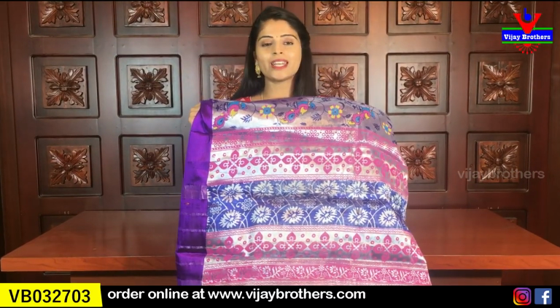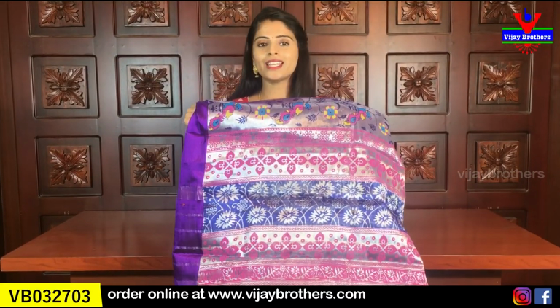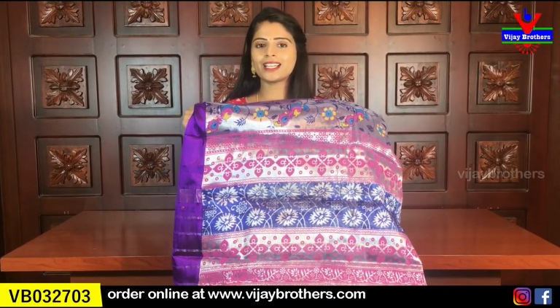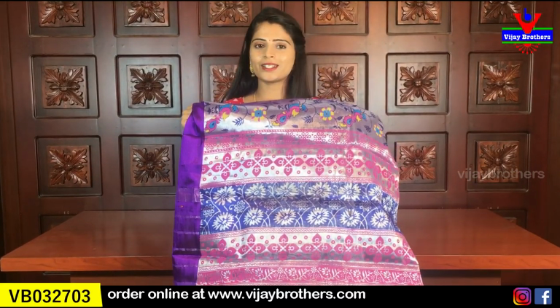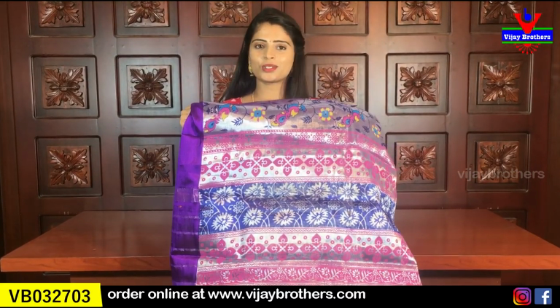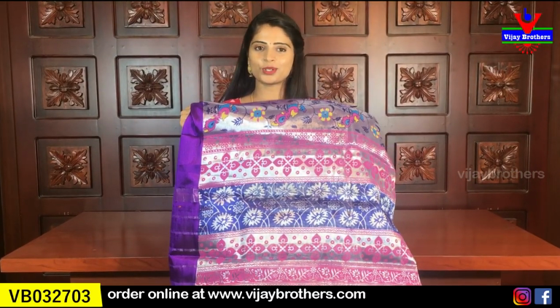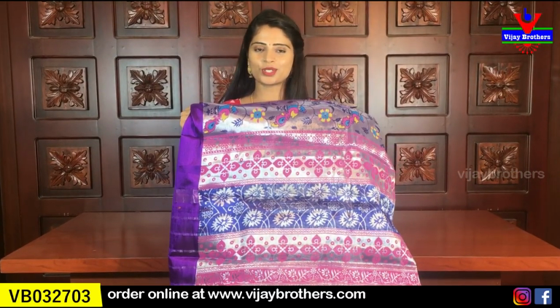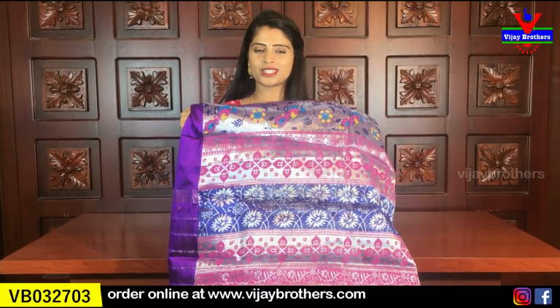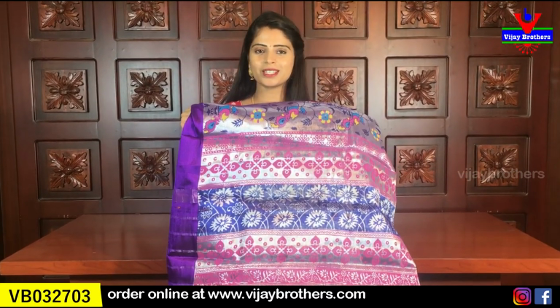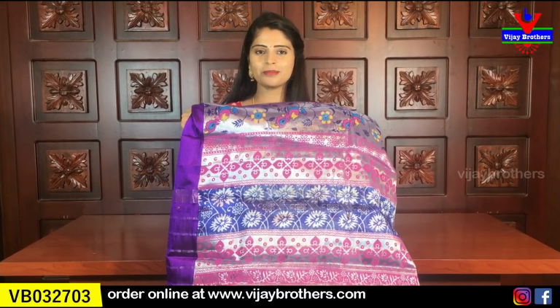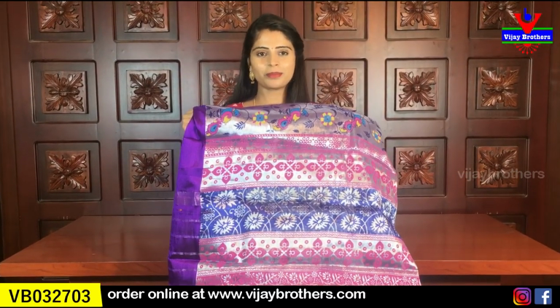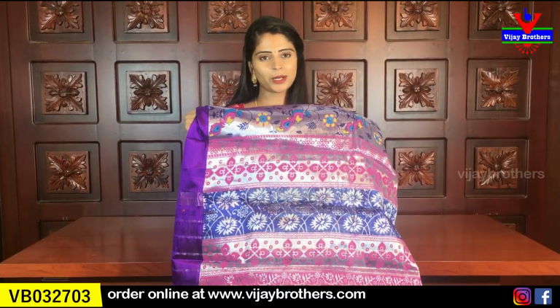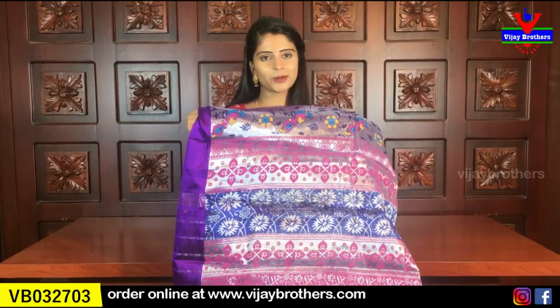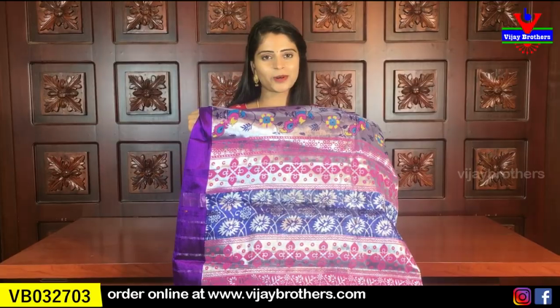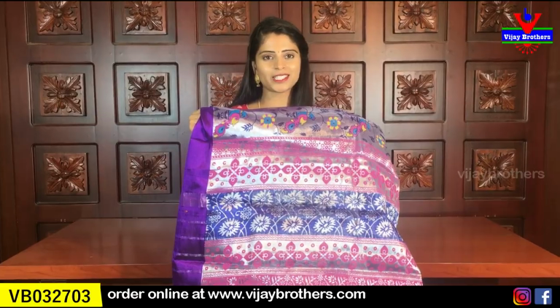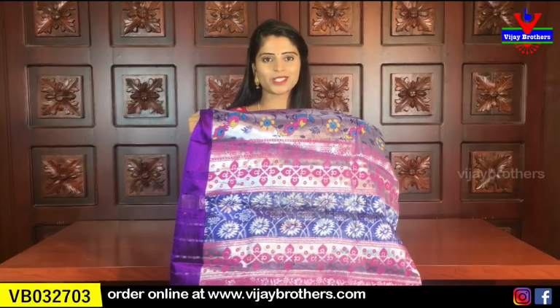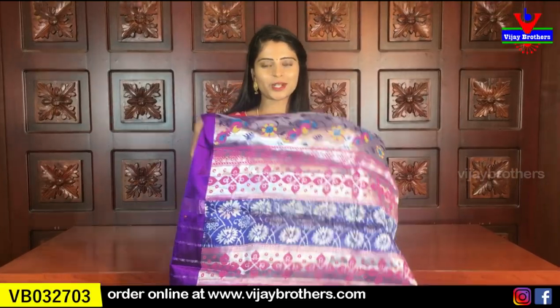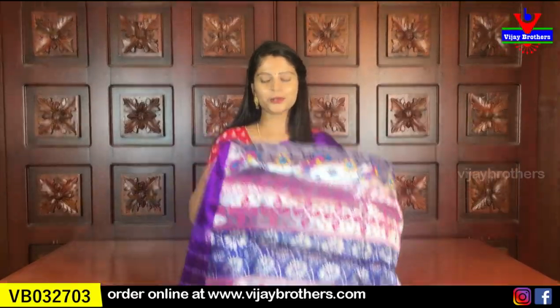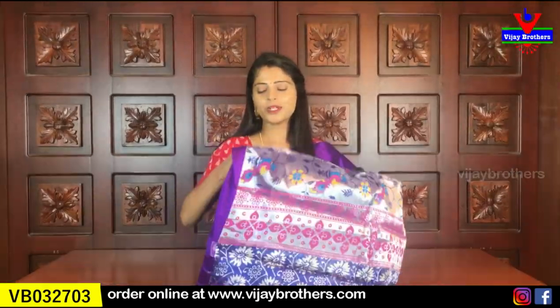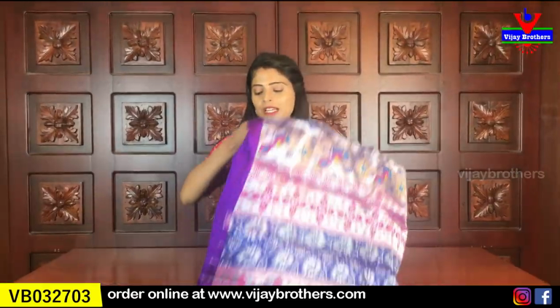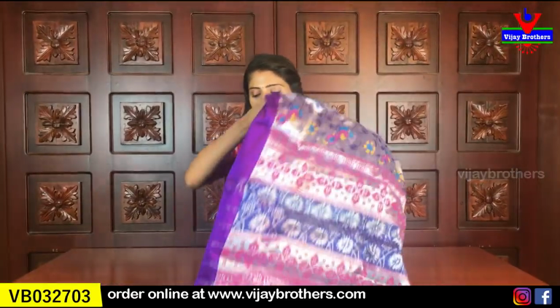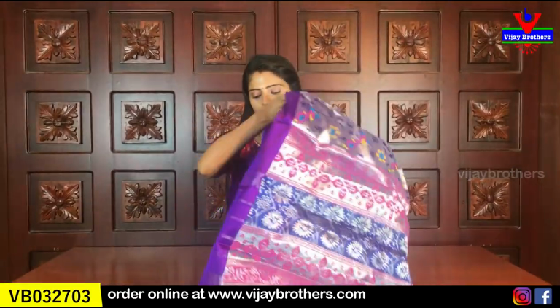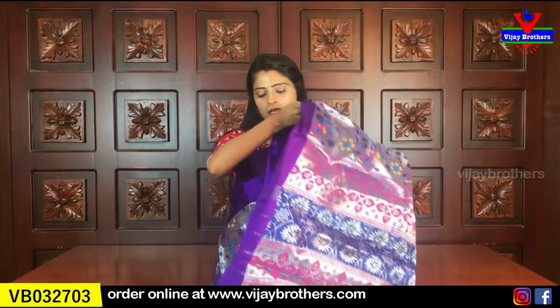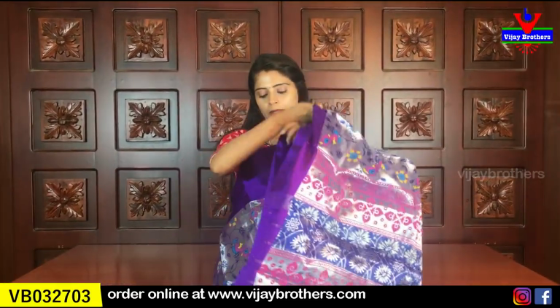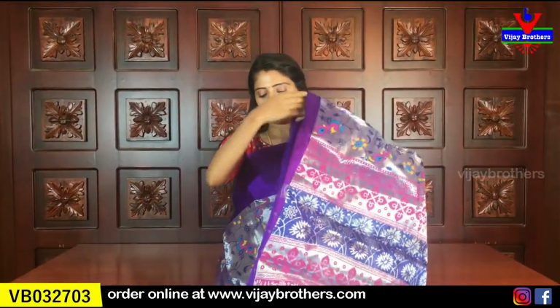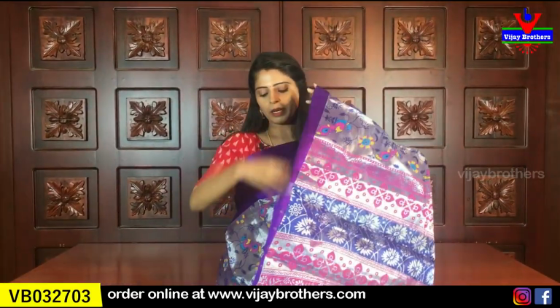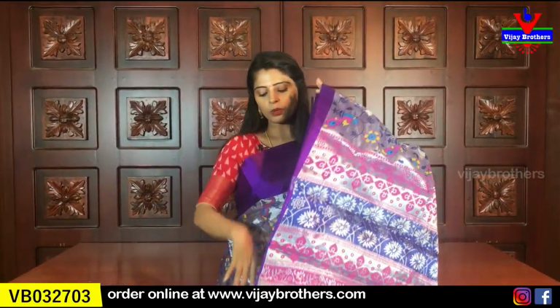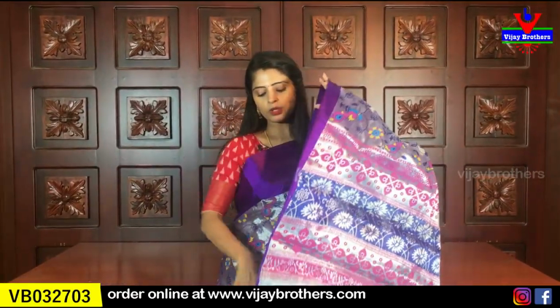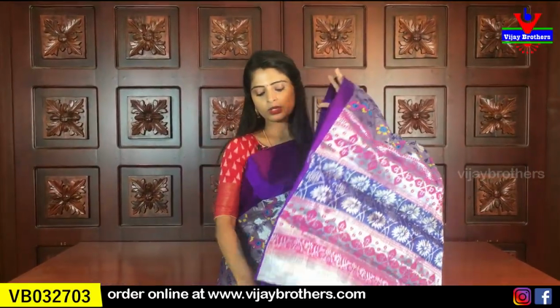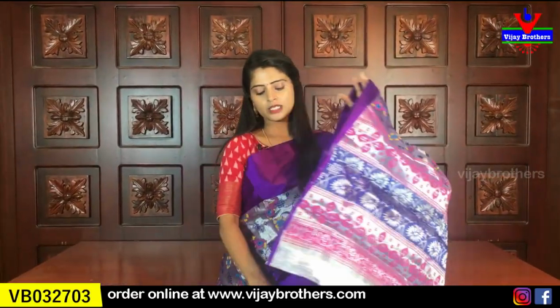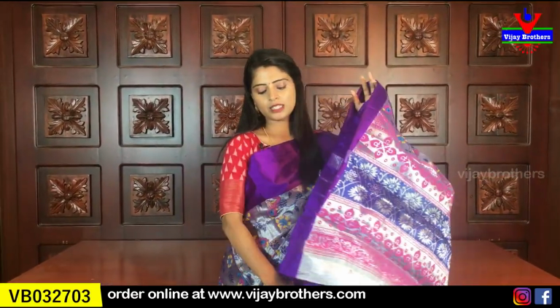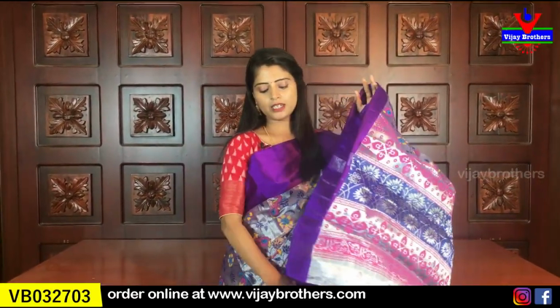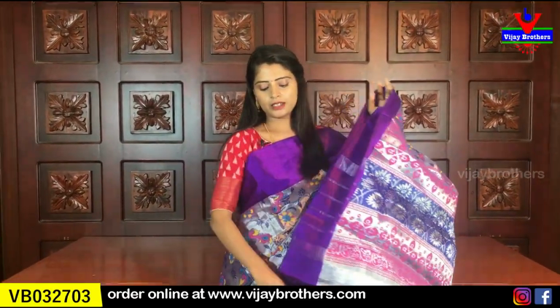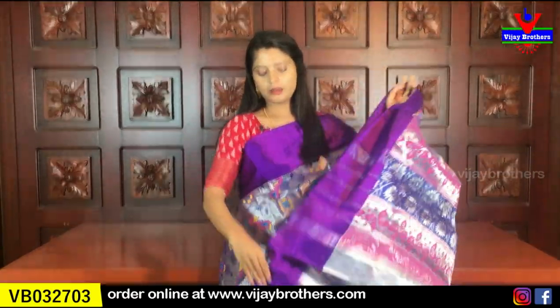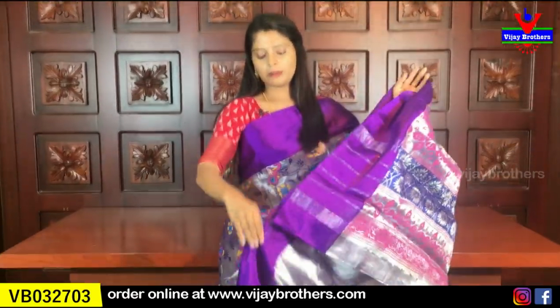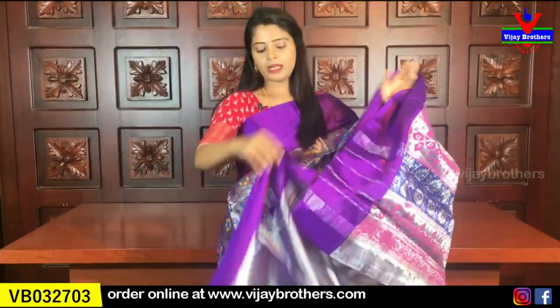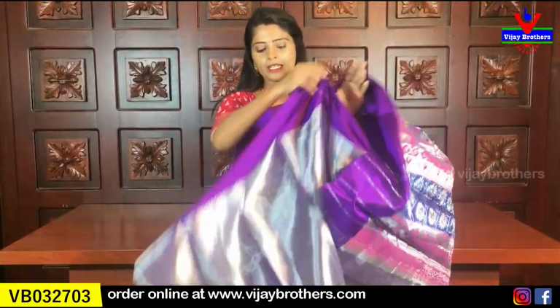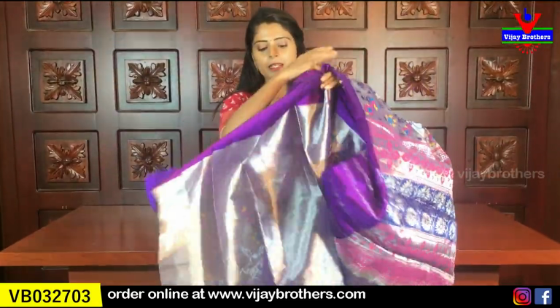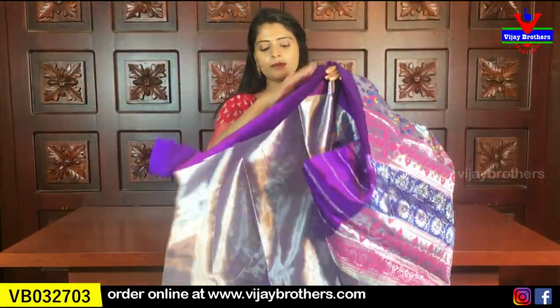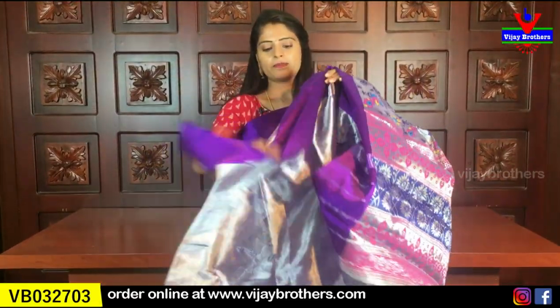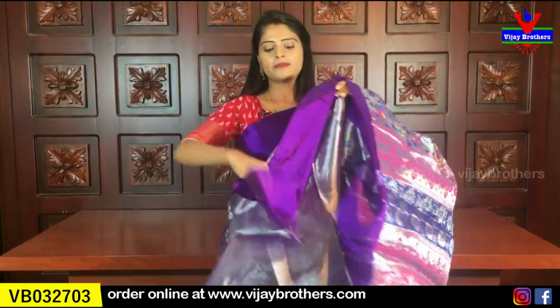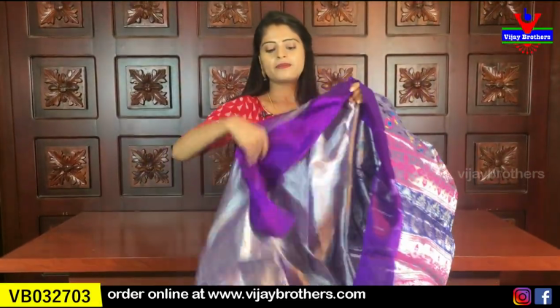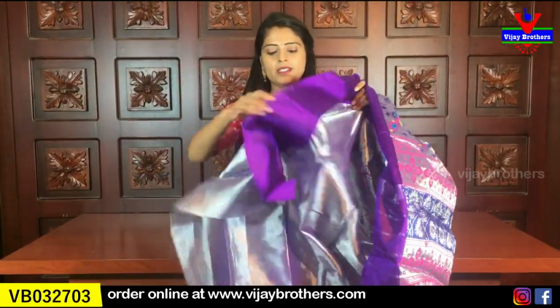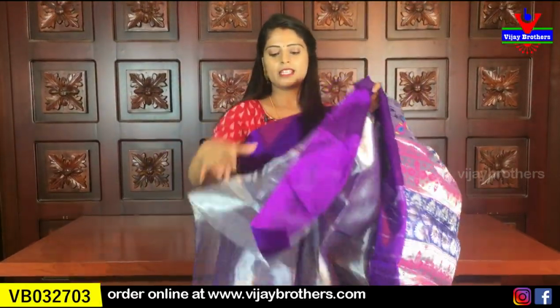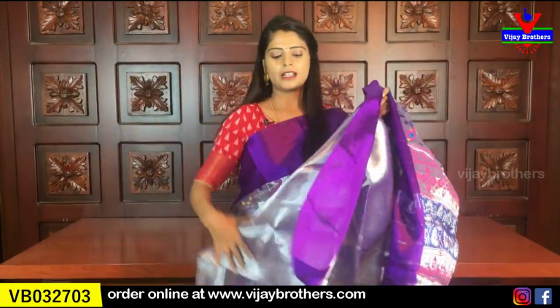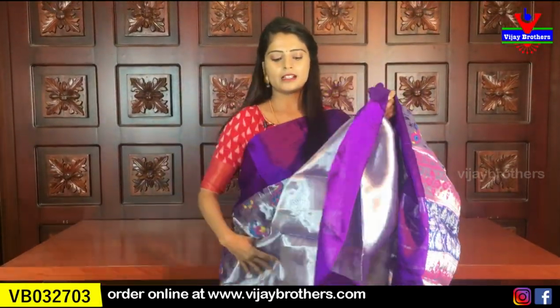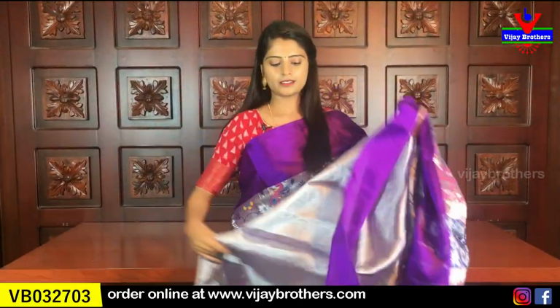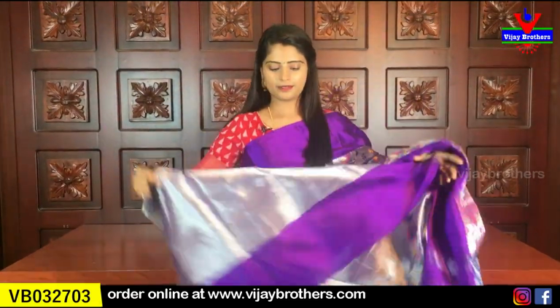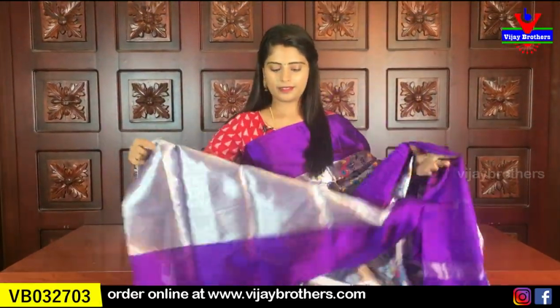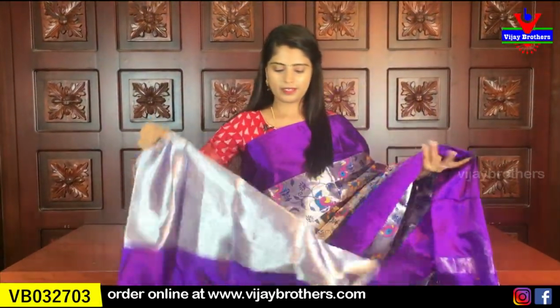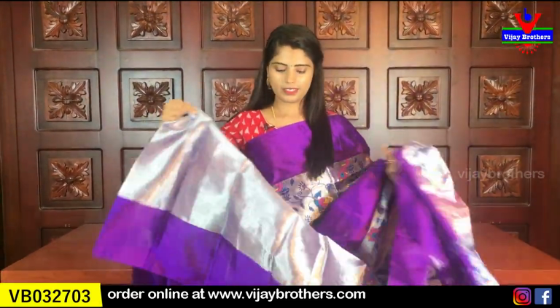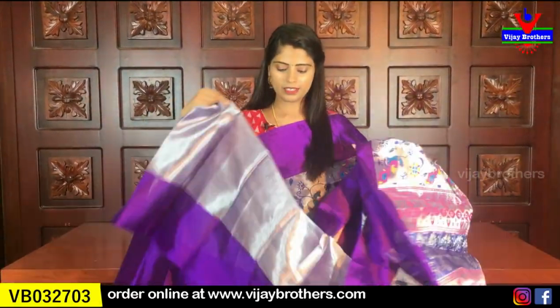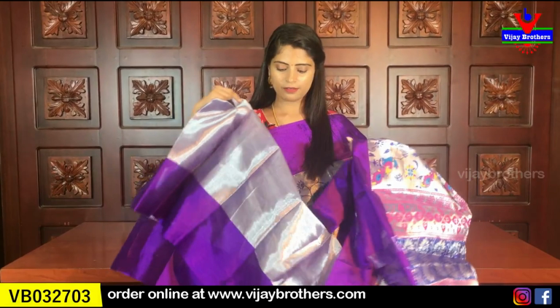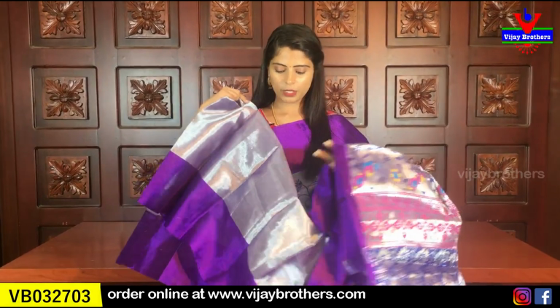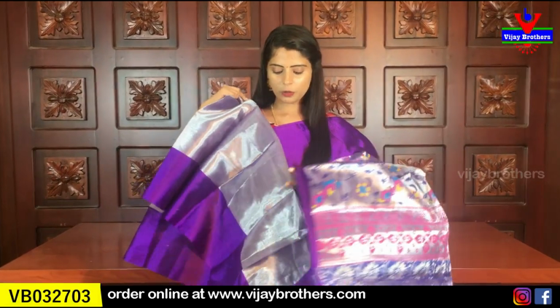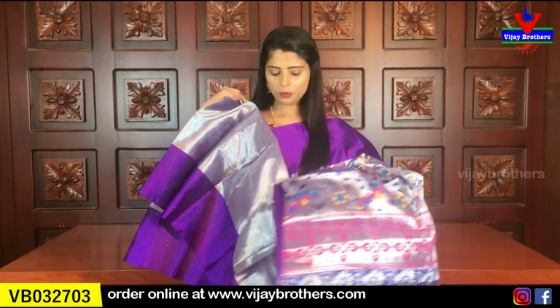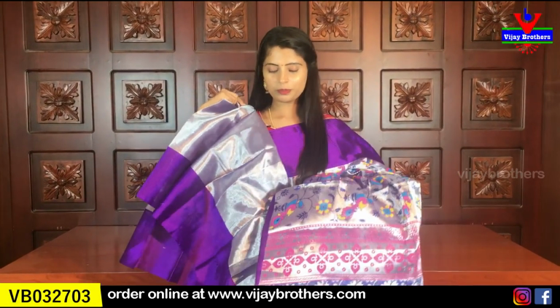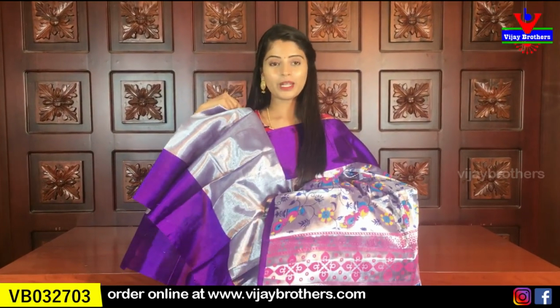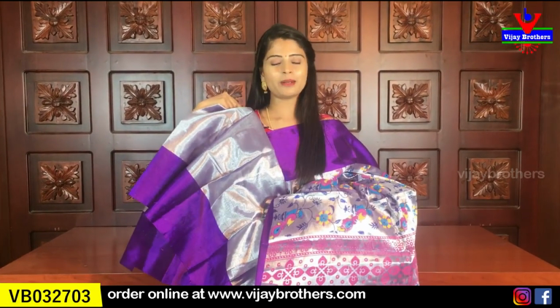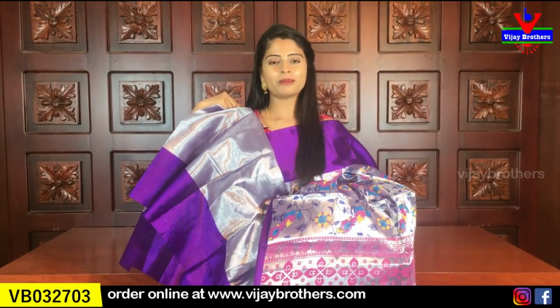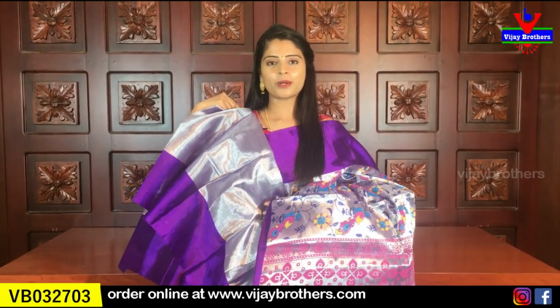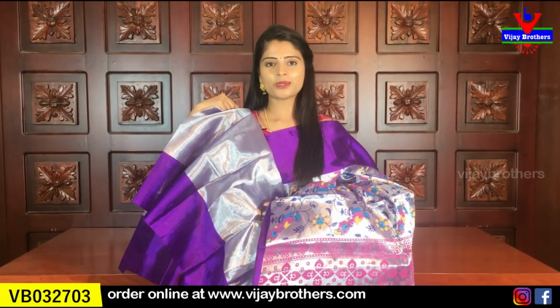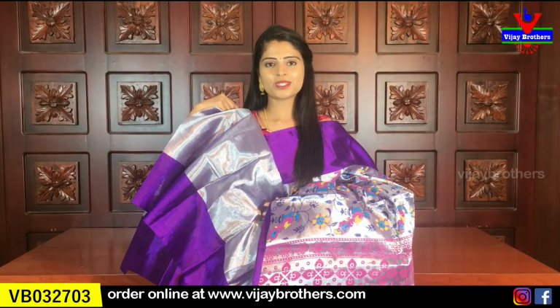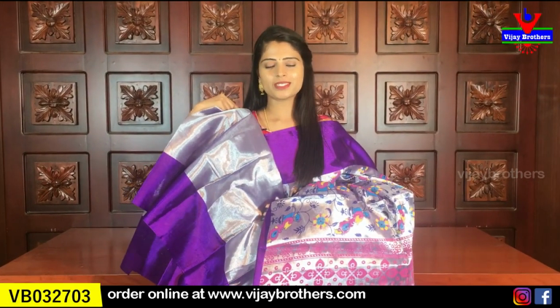The blouse is also a silver plain blouse.